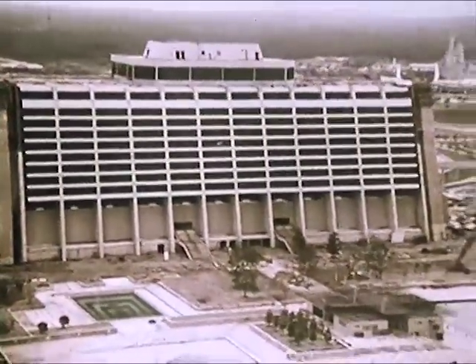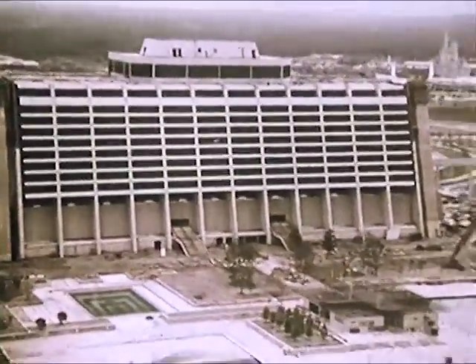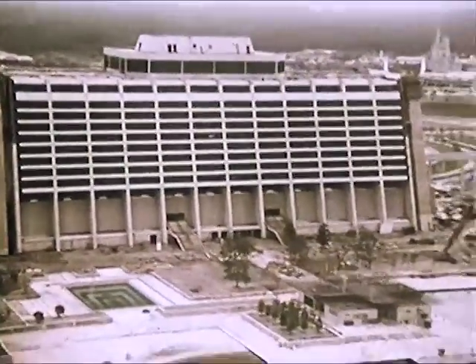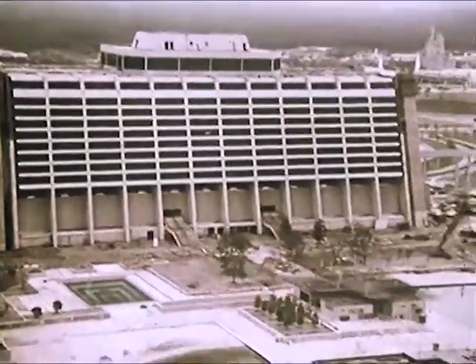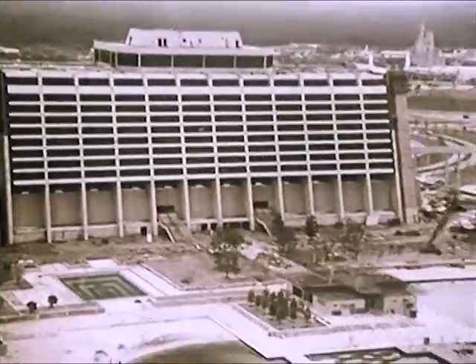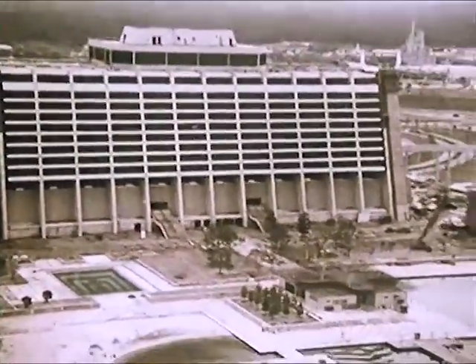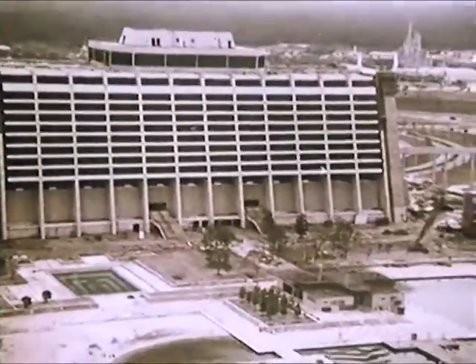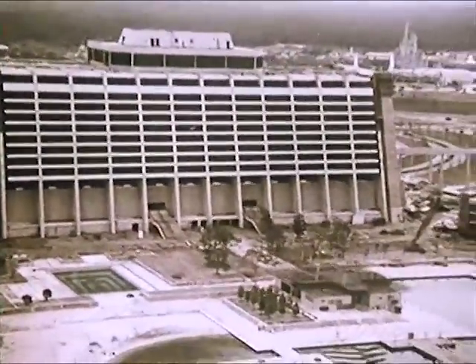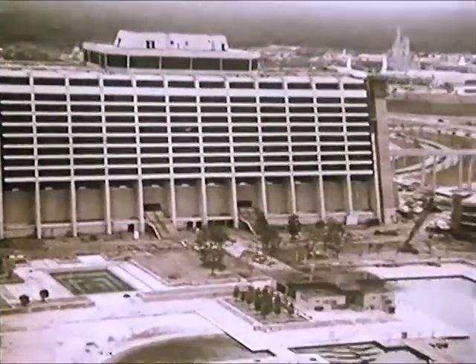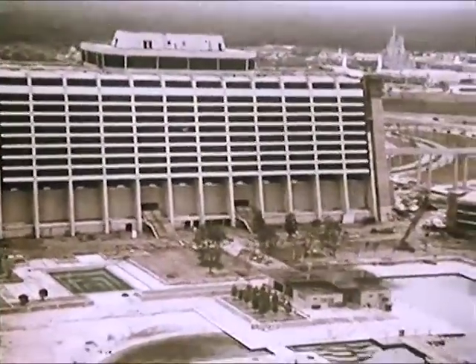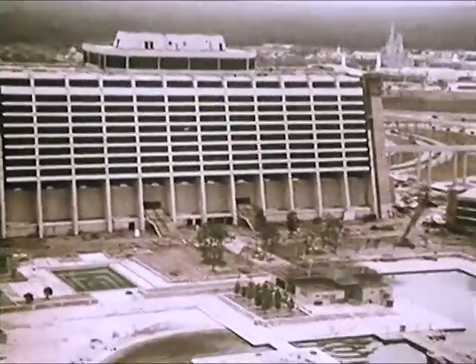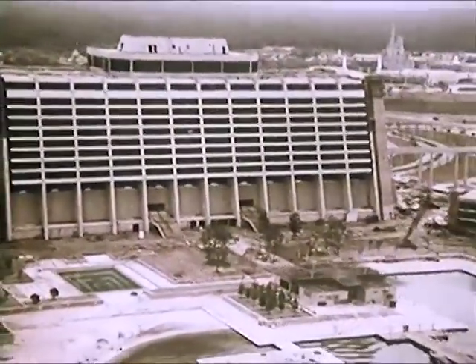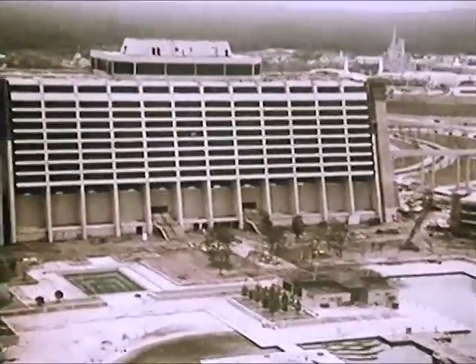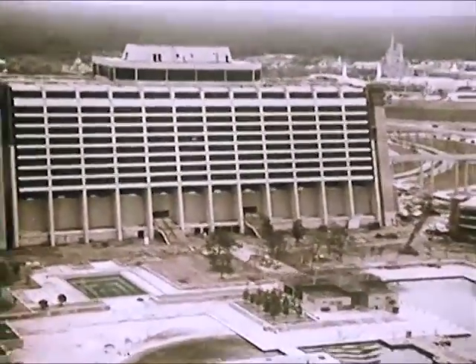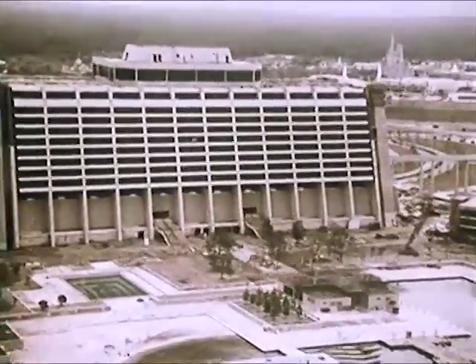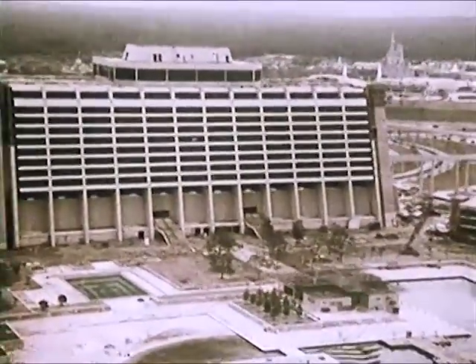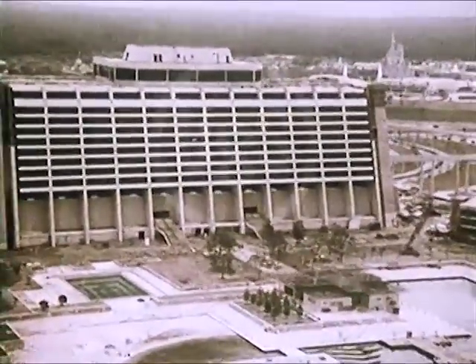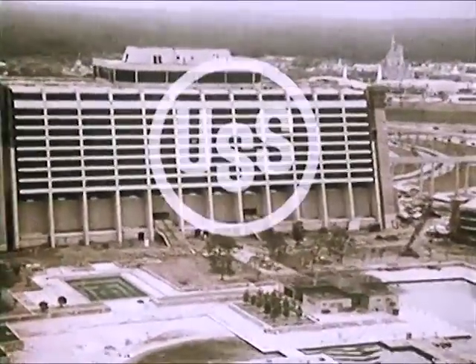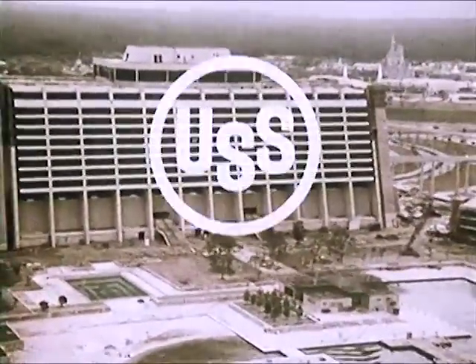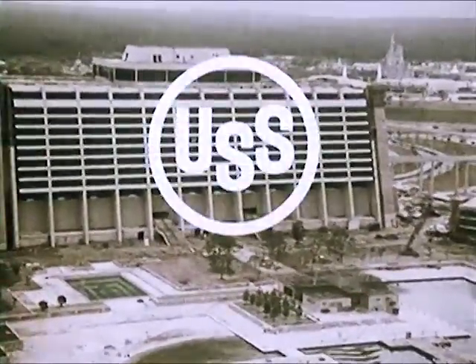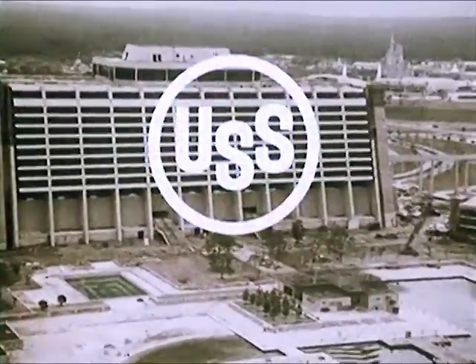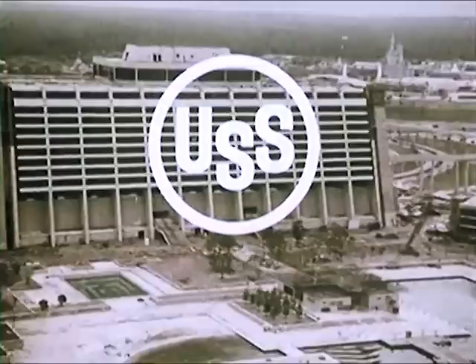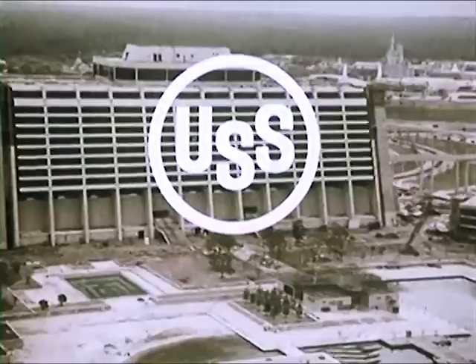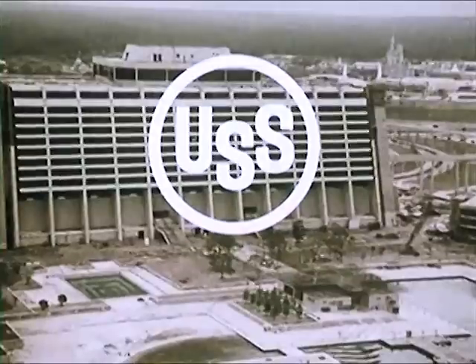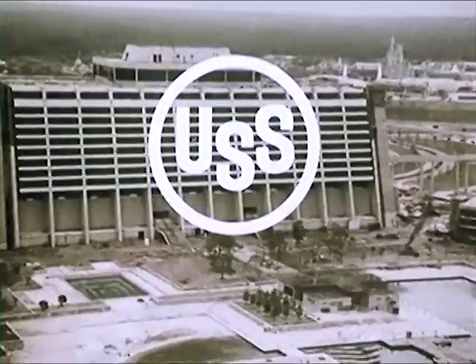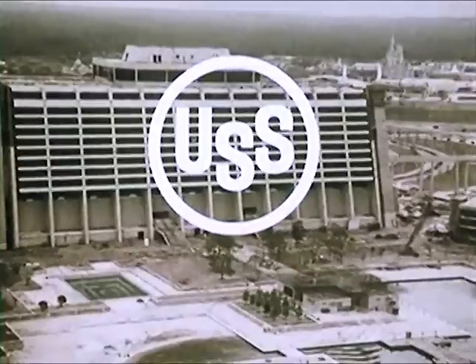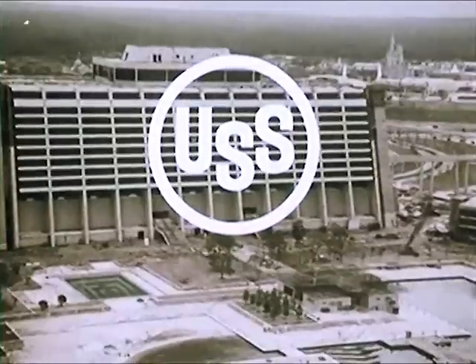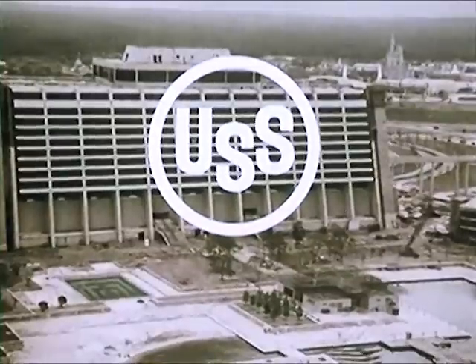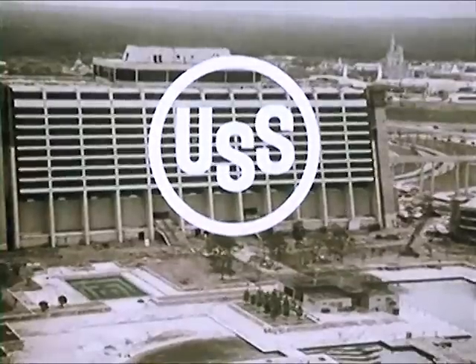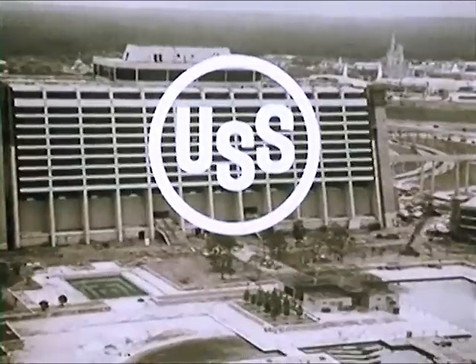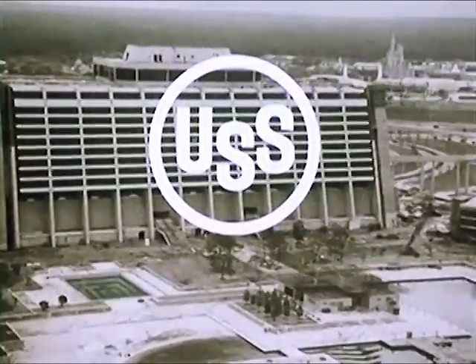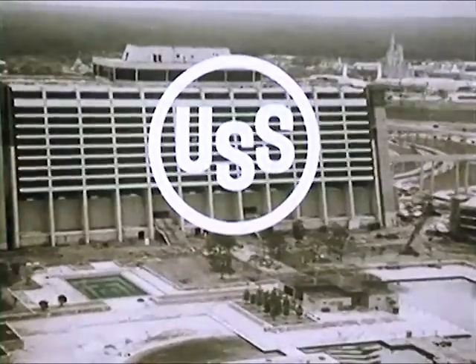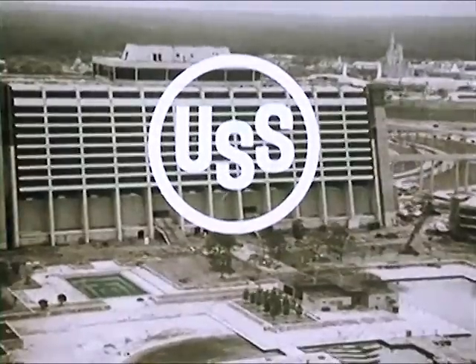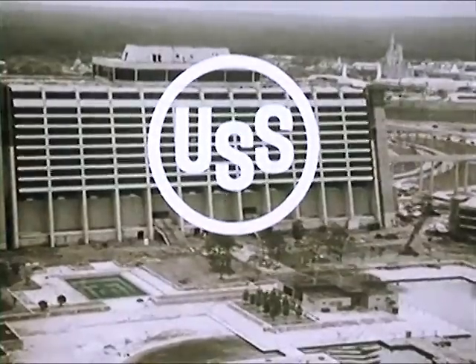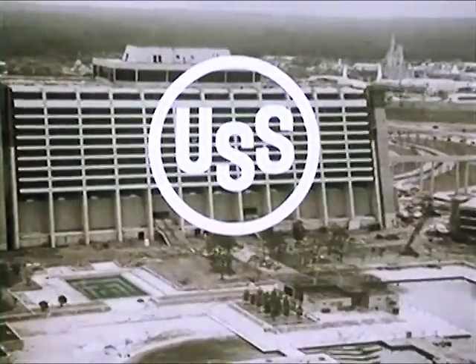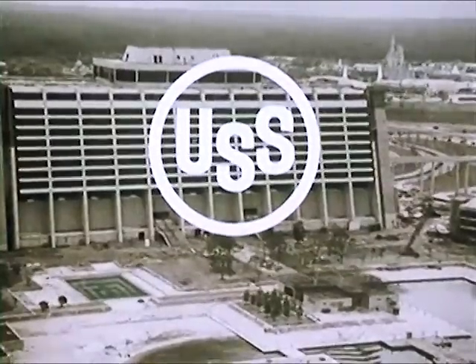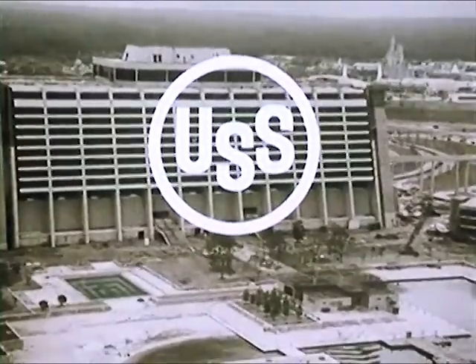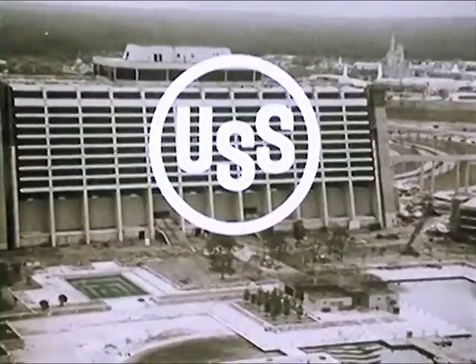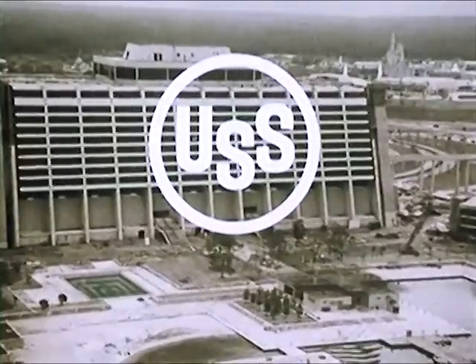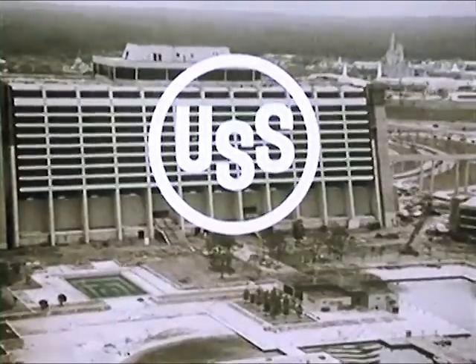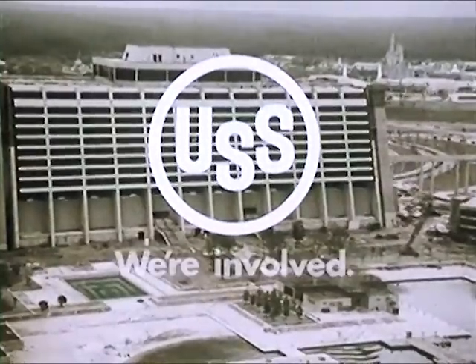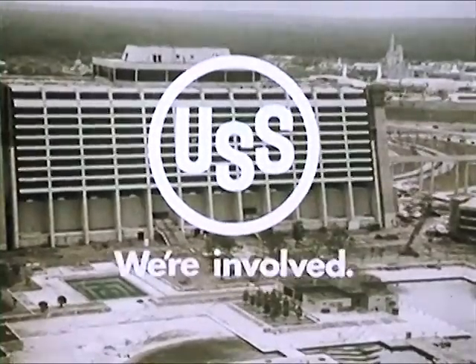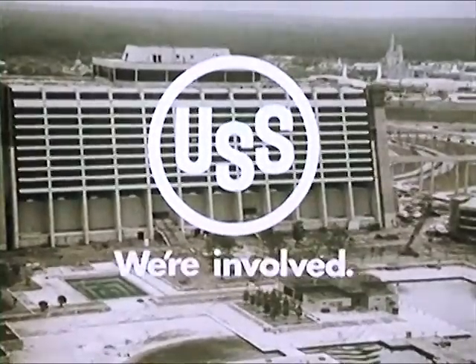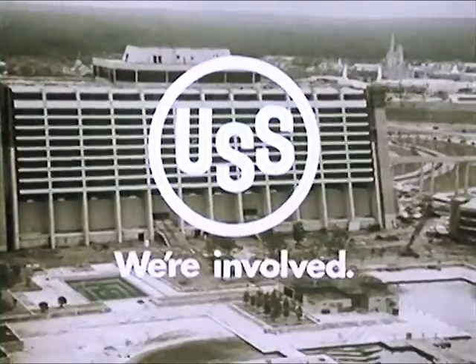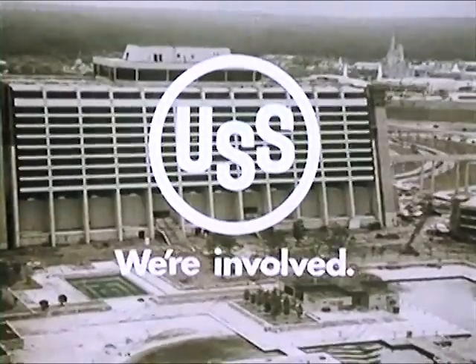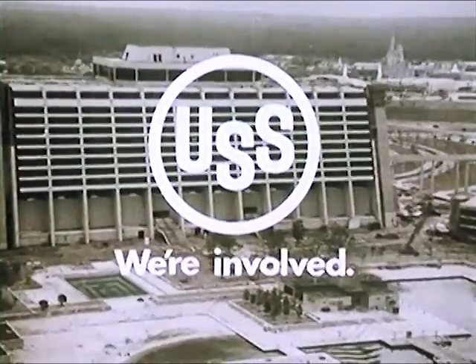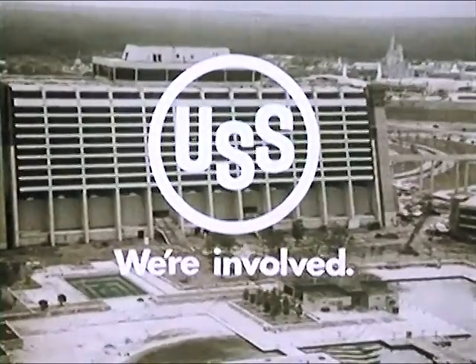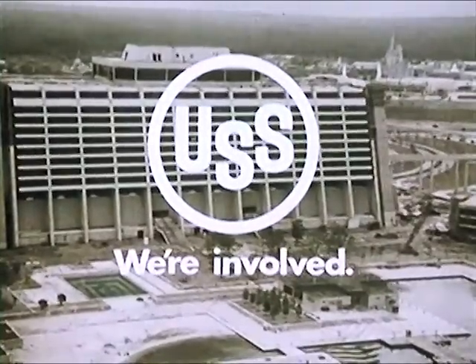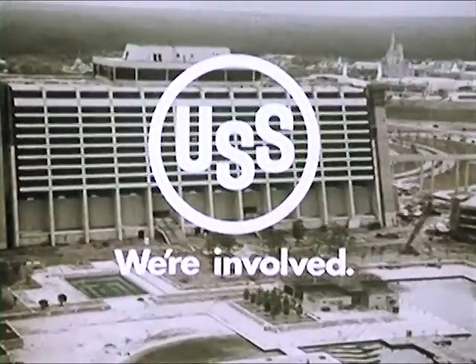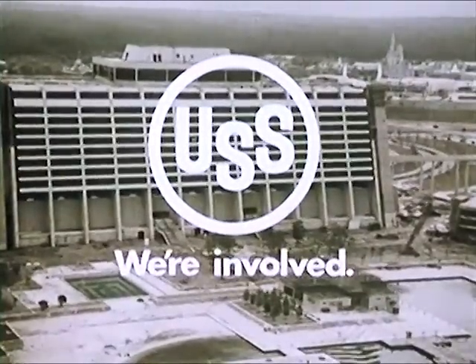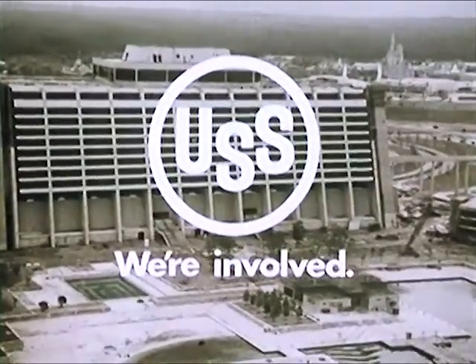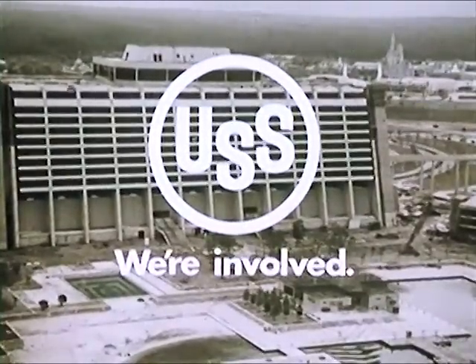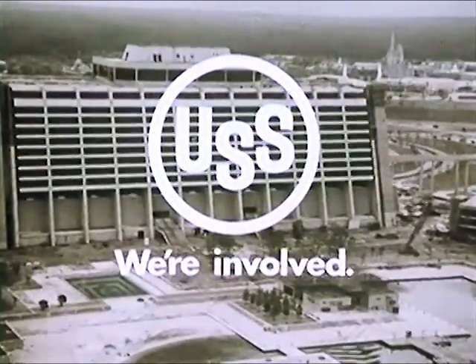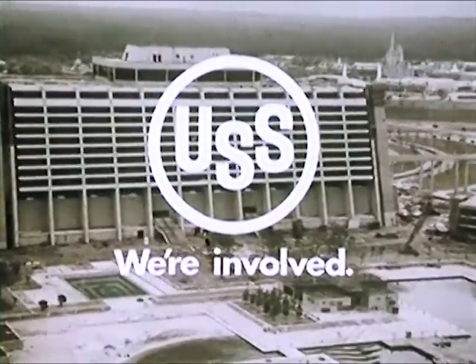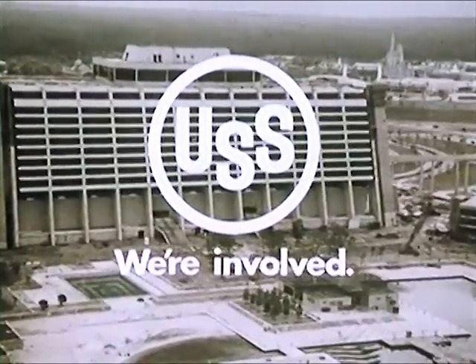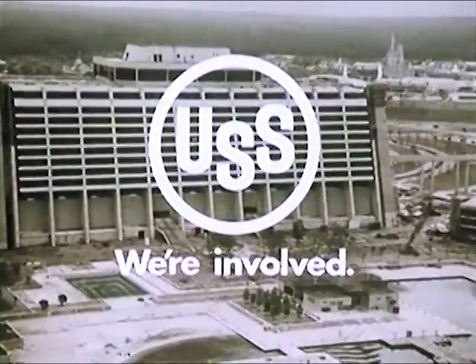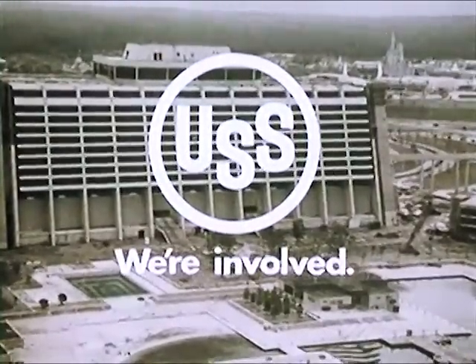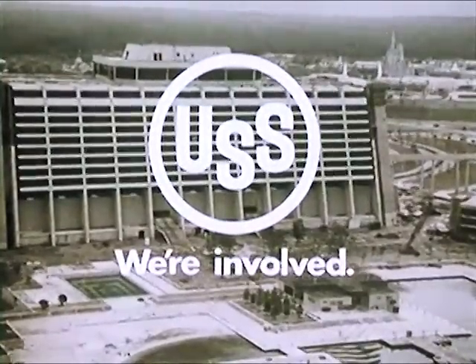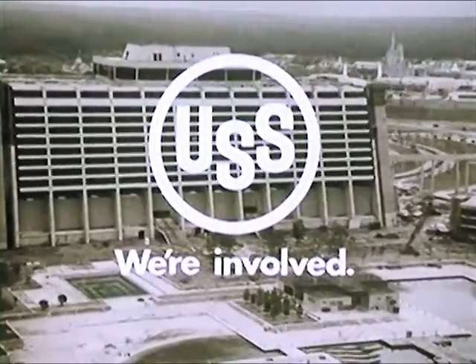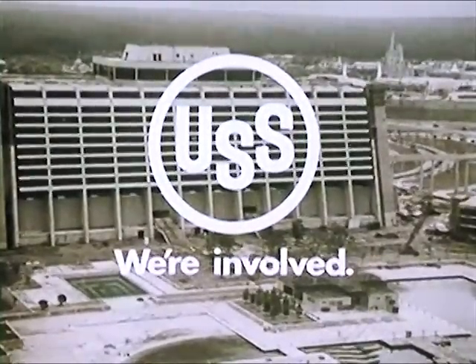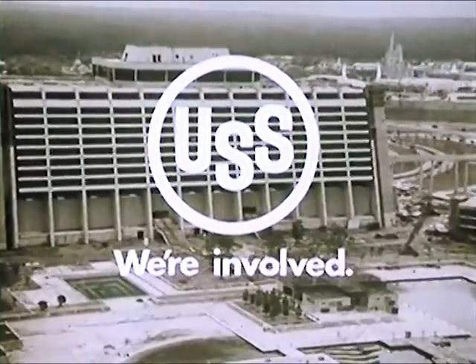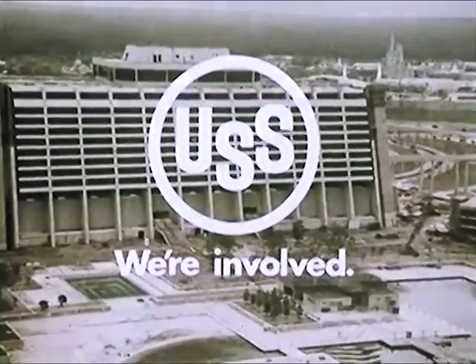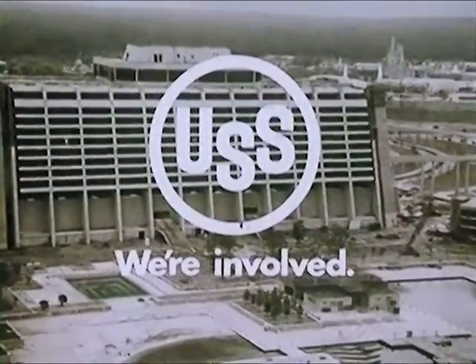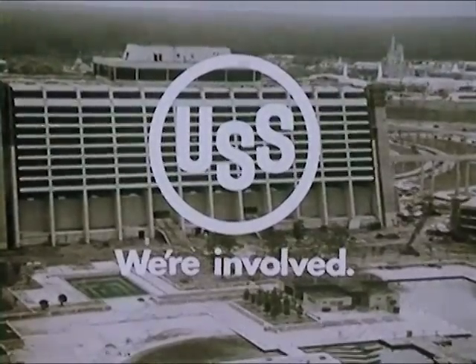We're finding new ways to build. At United States Steel, we're involved.